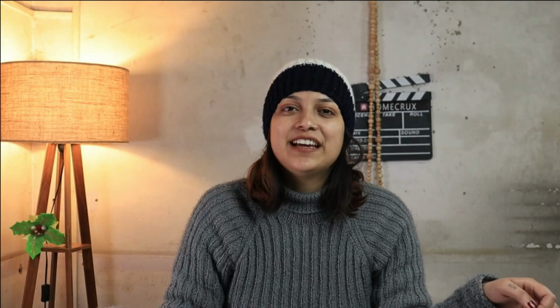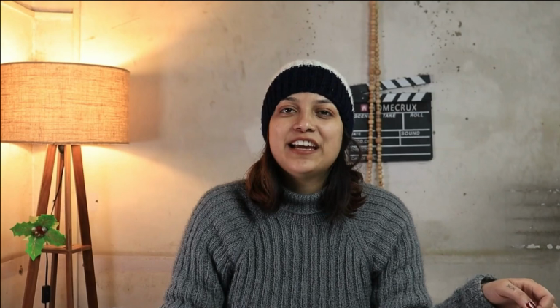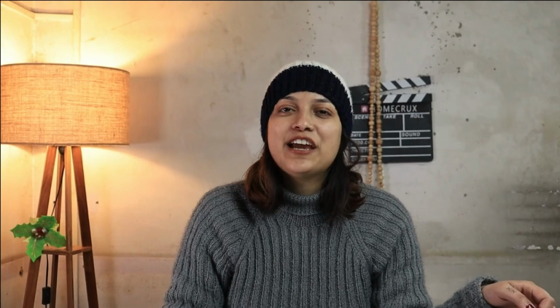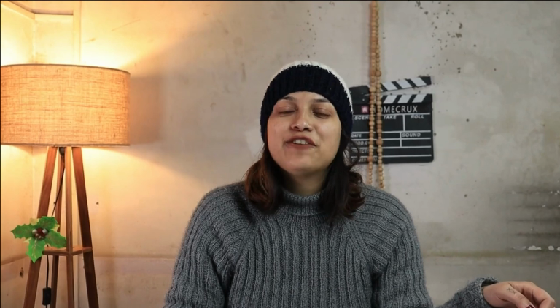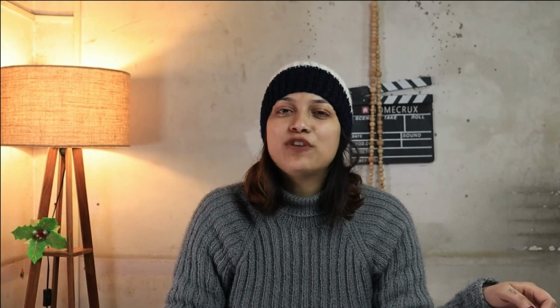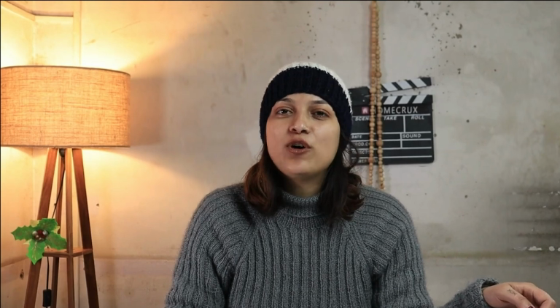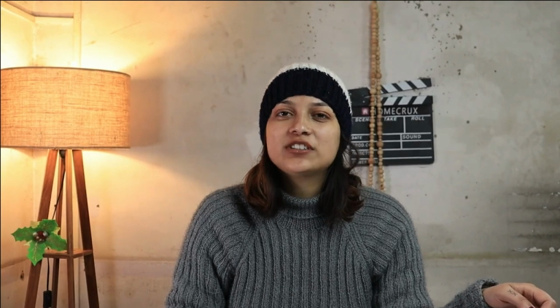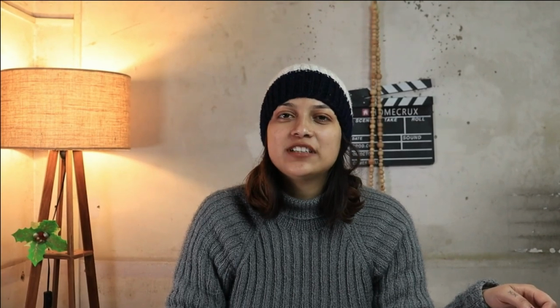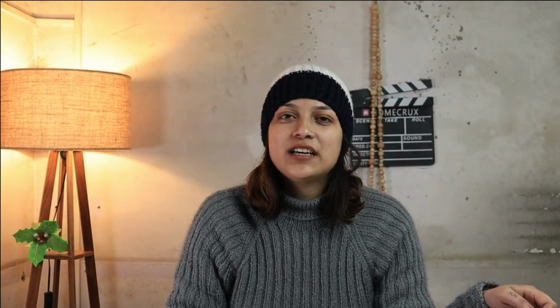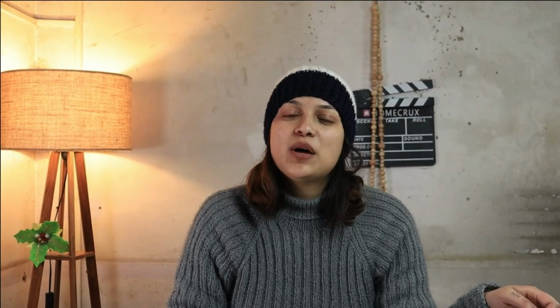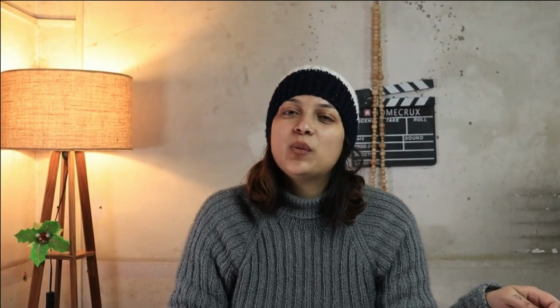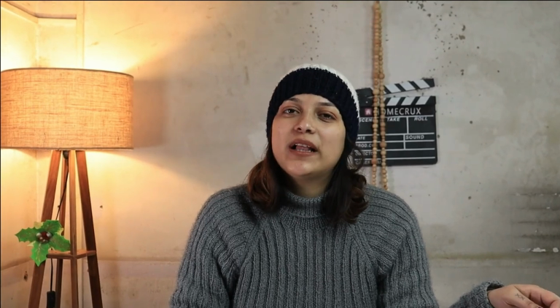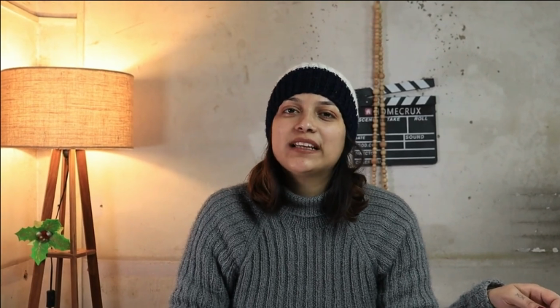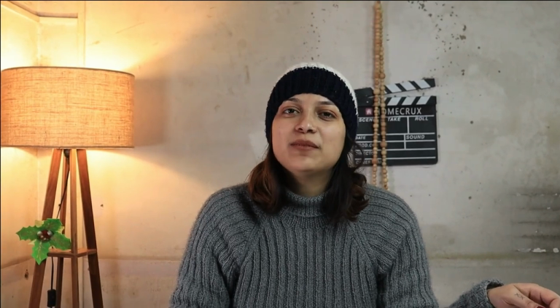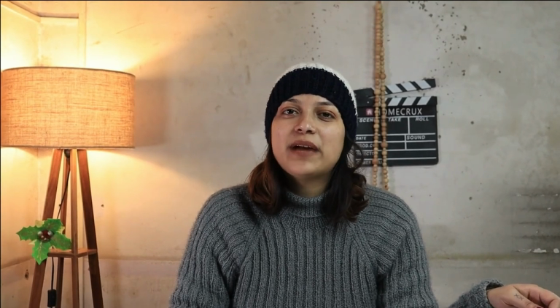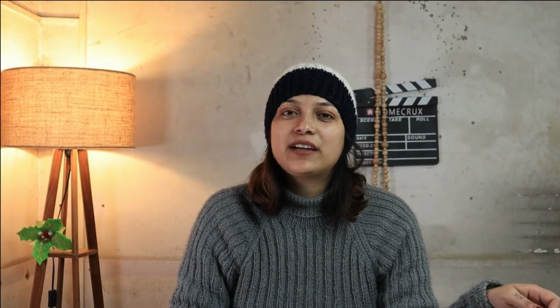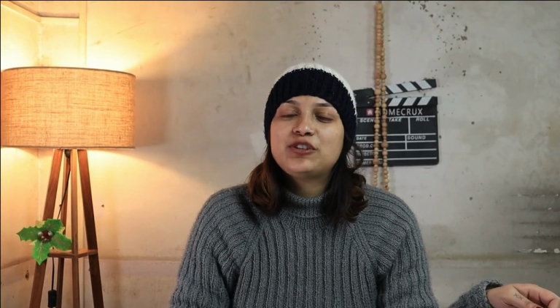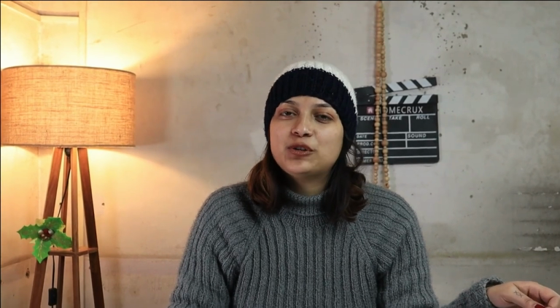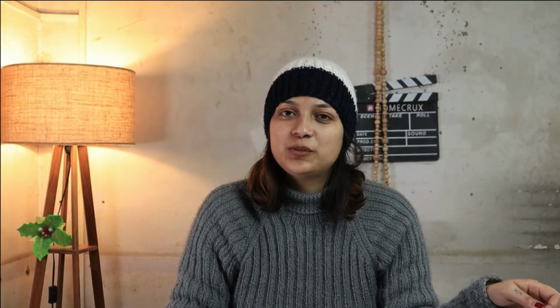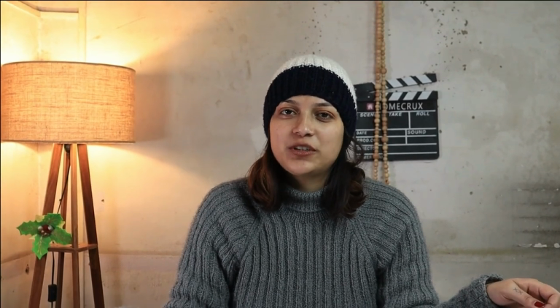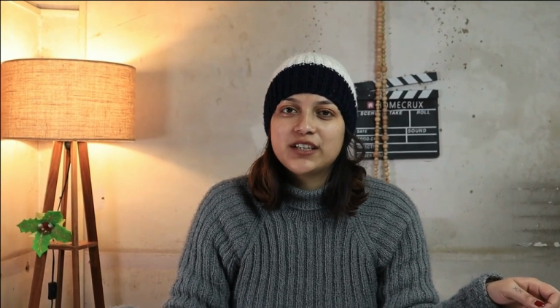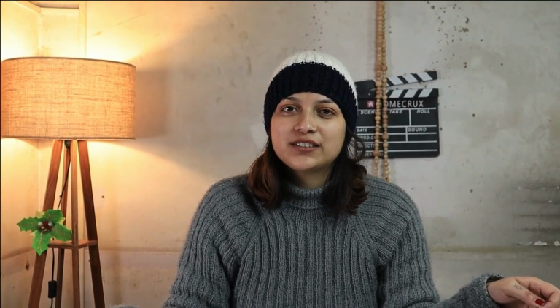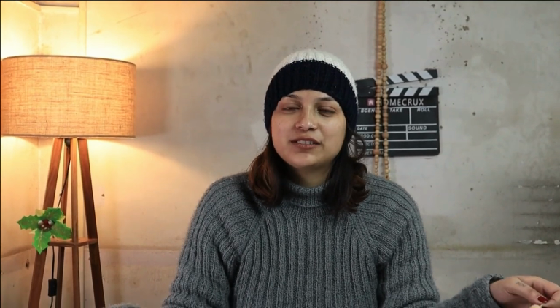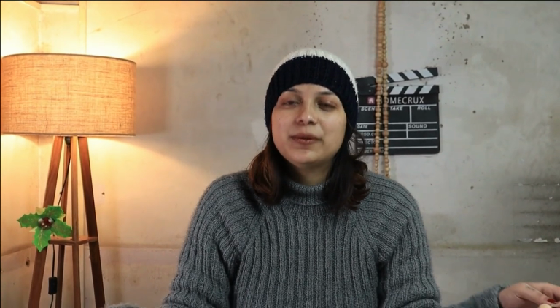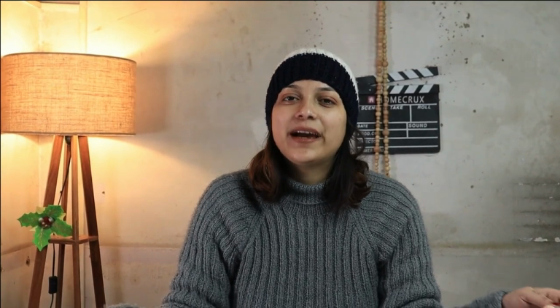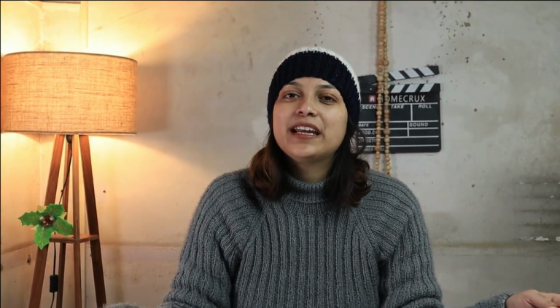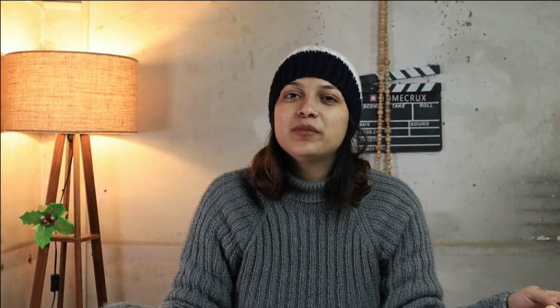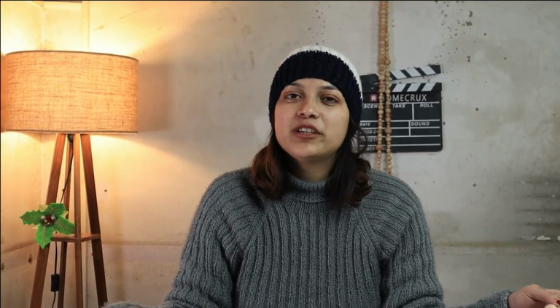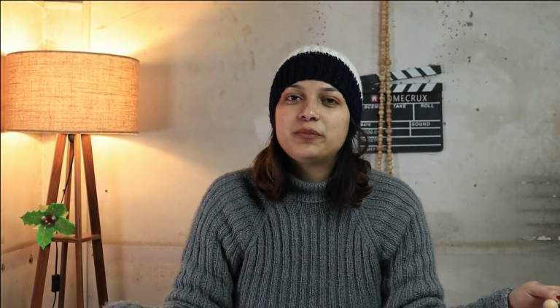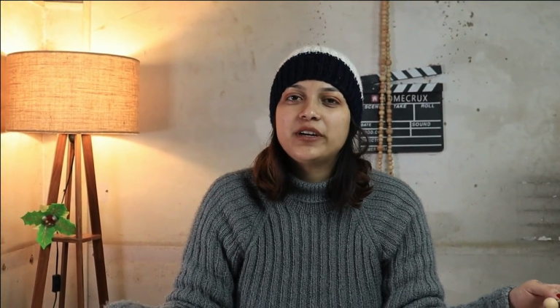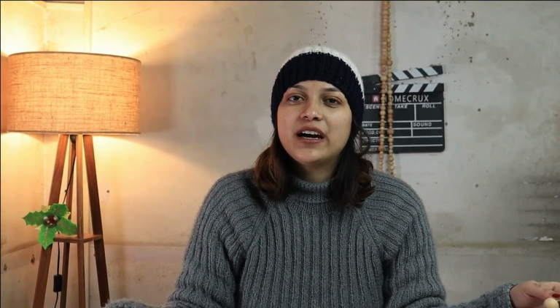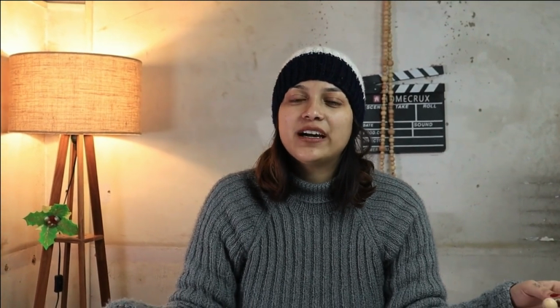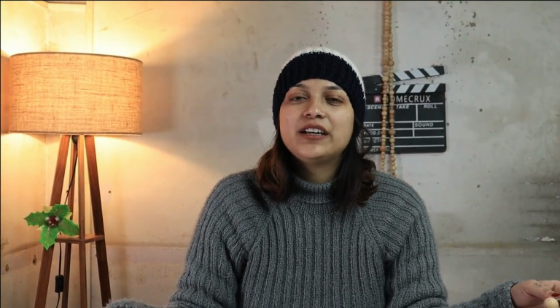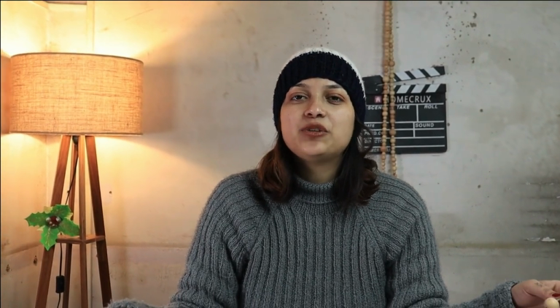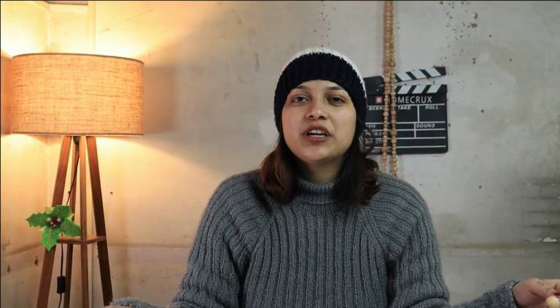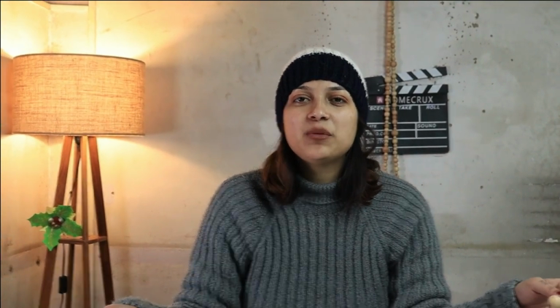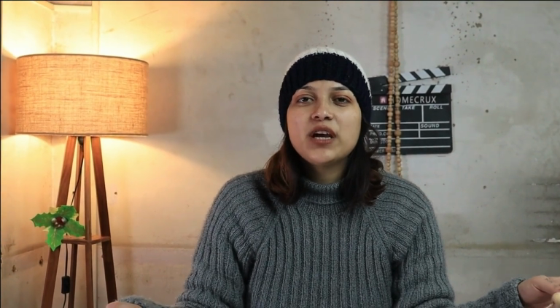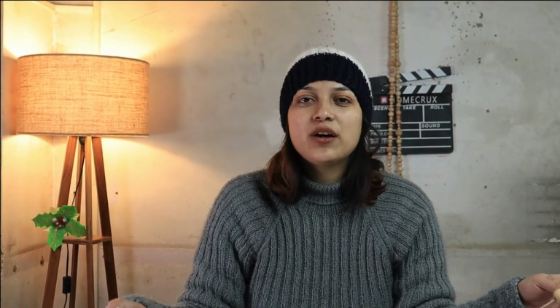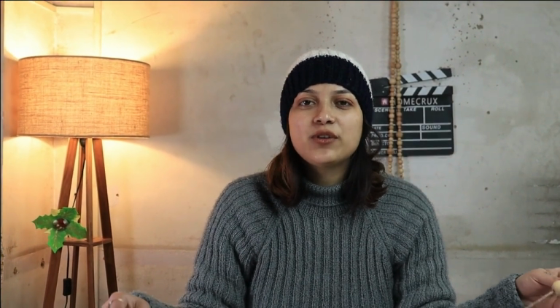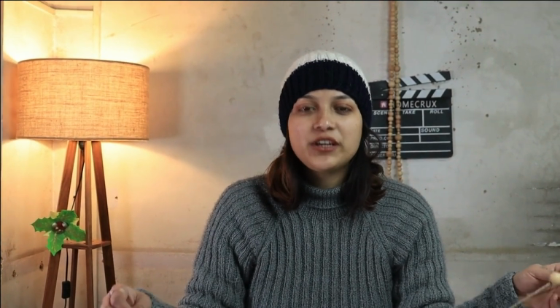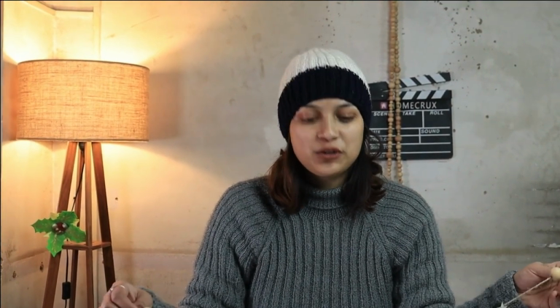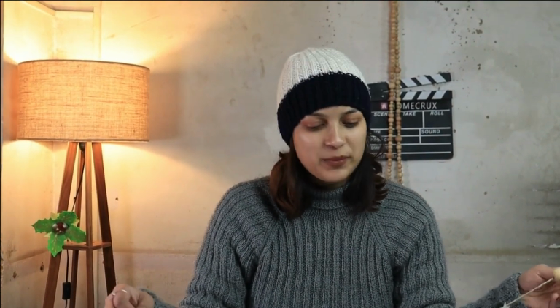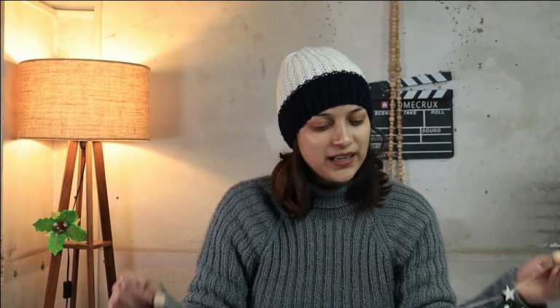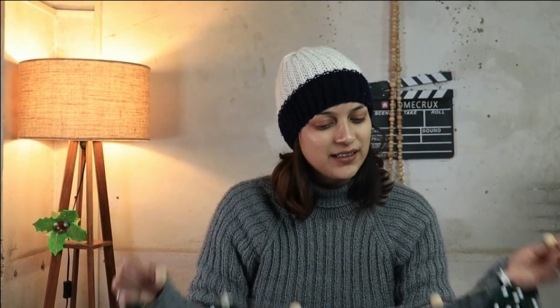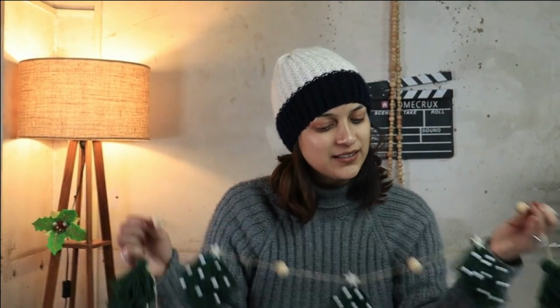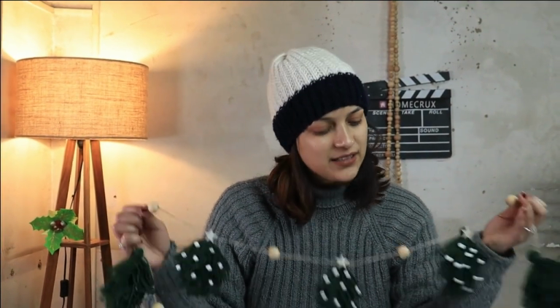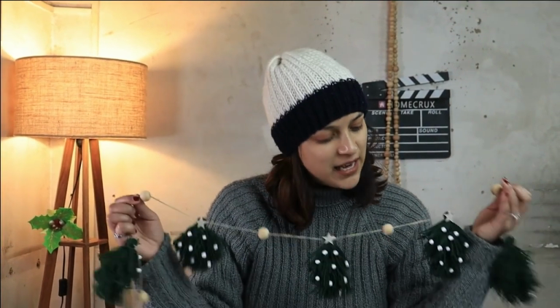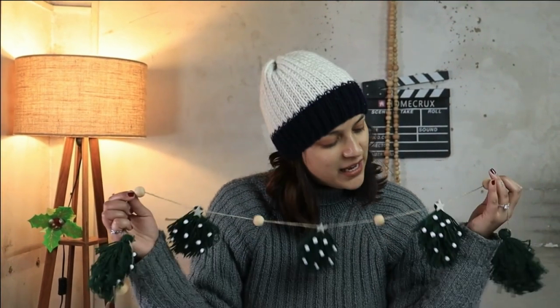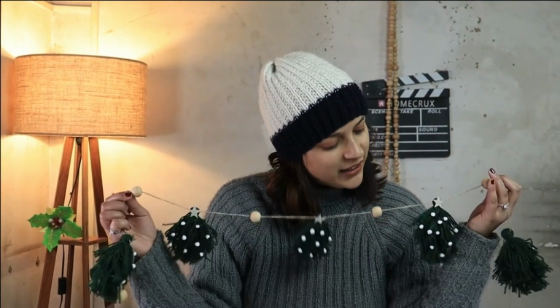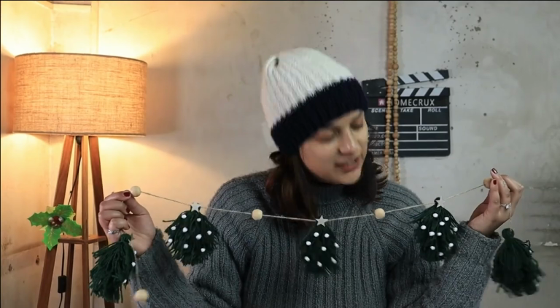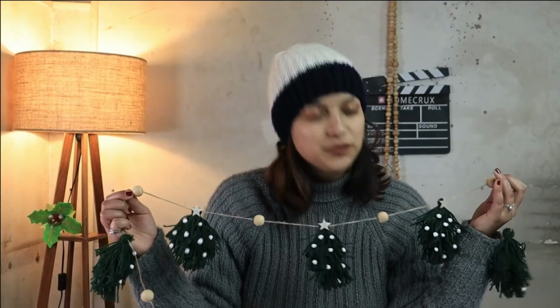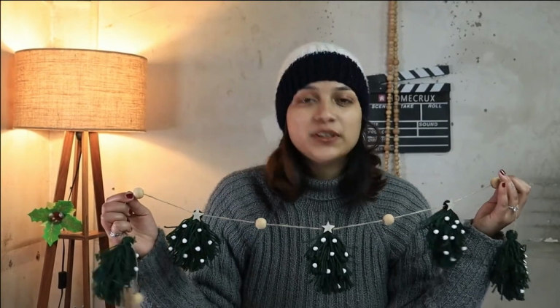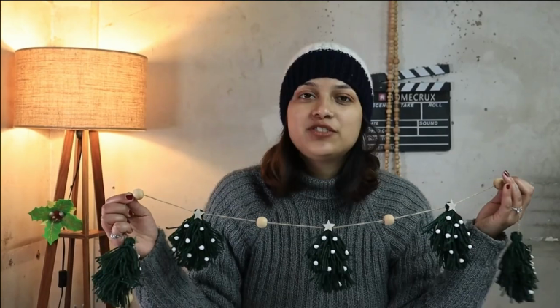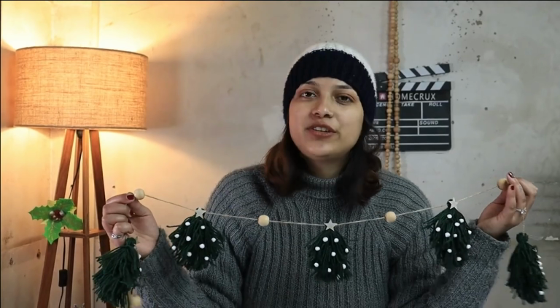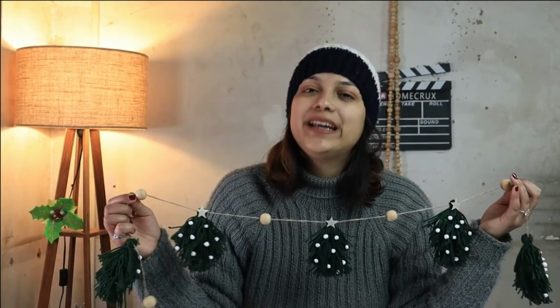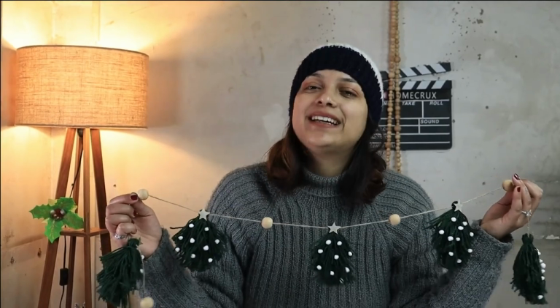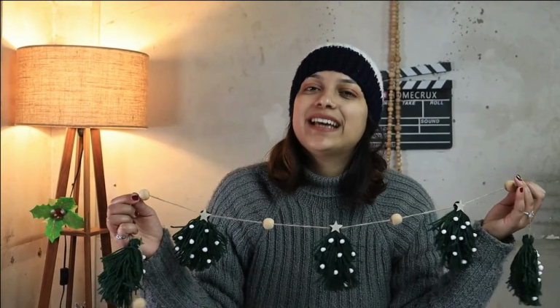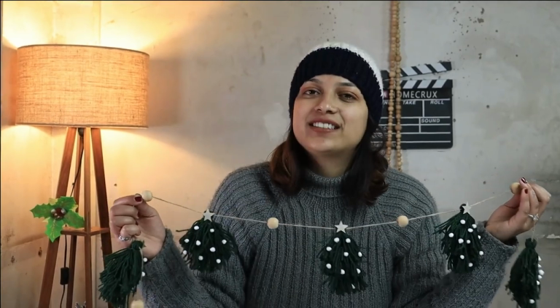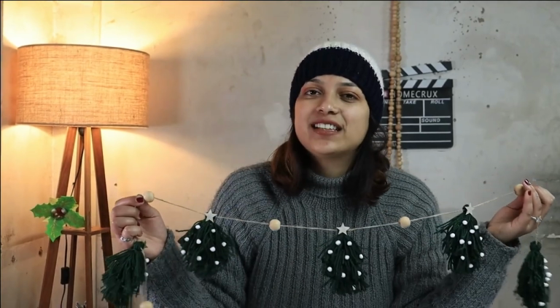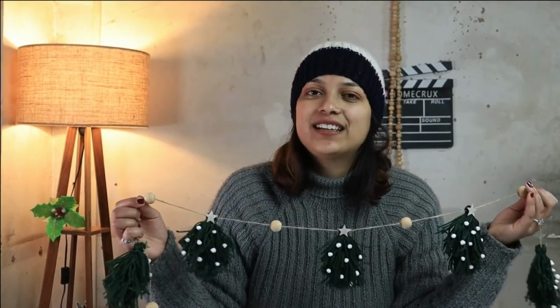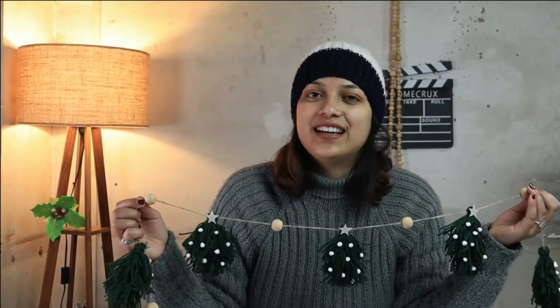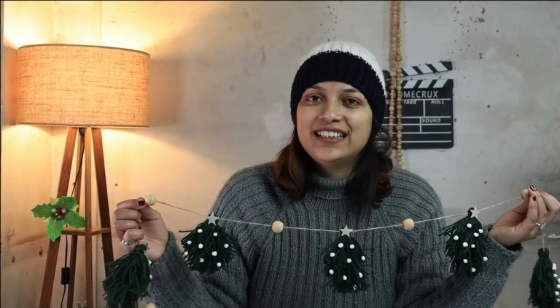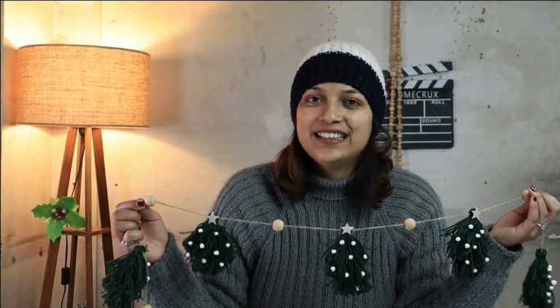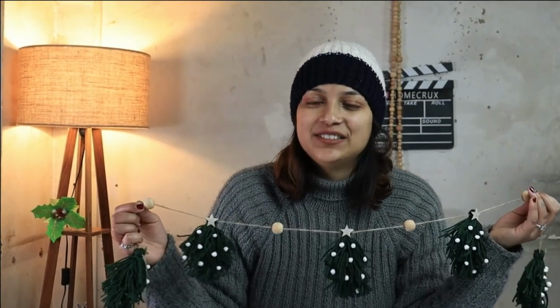Hey folks, welcome back to Home Crux. My name is Priya and today we are going to make this Christmas tree tassel garland.